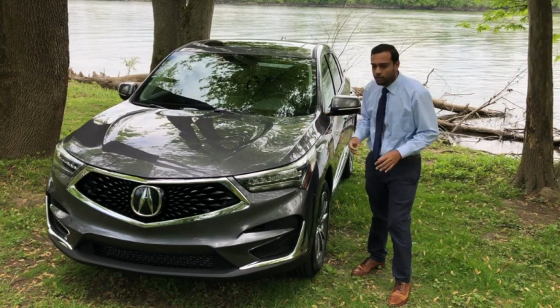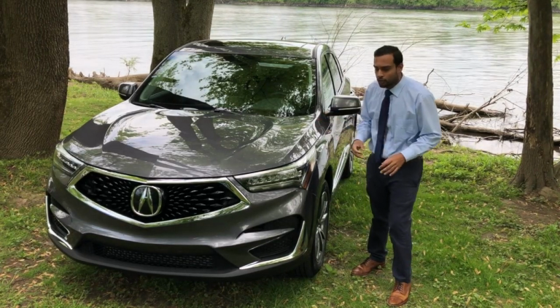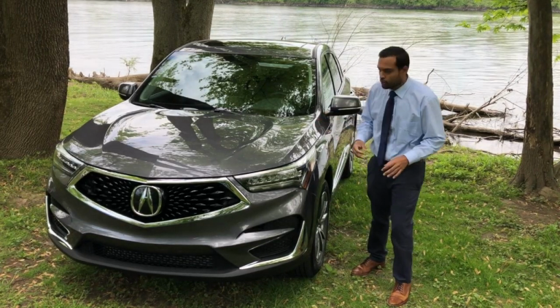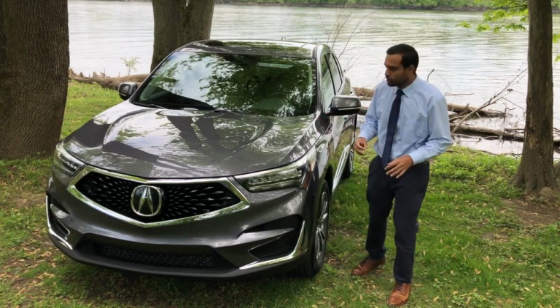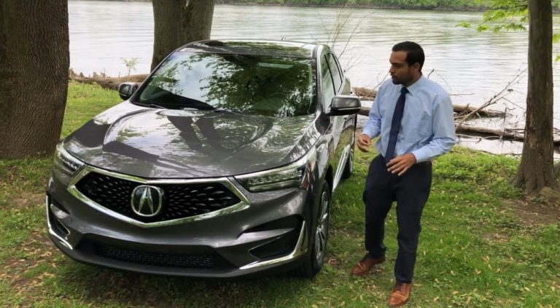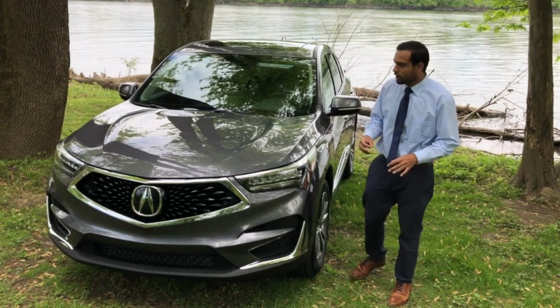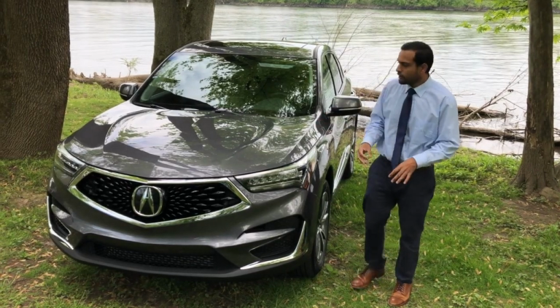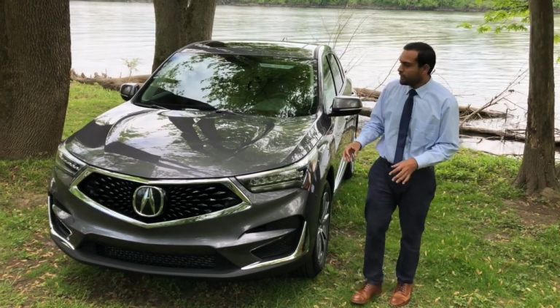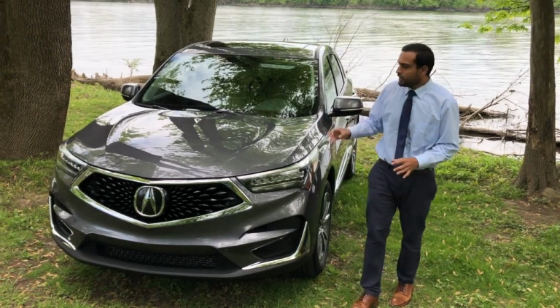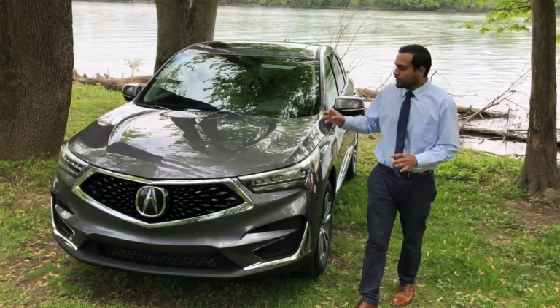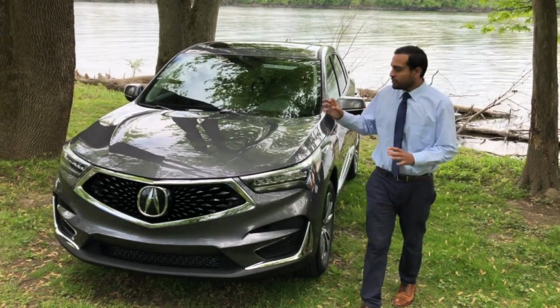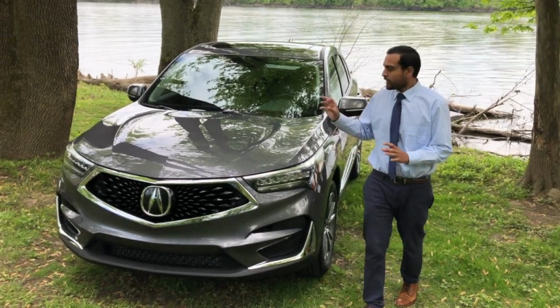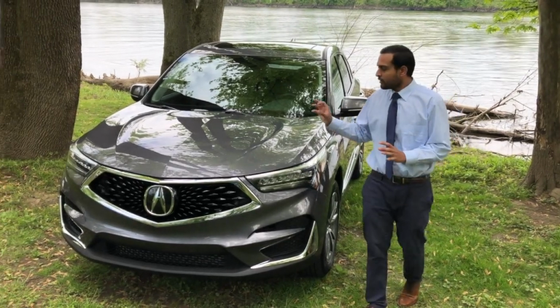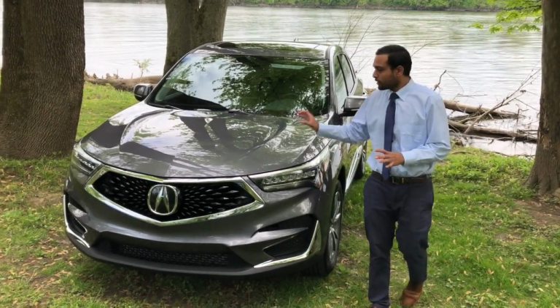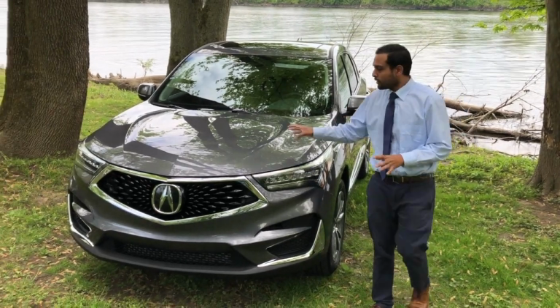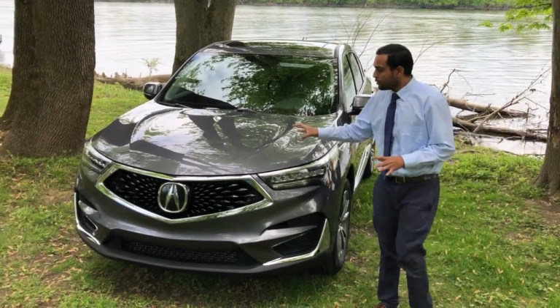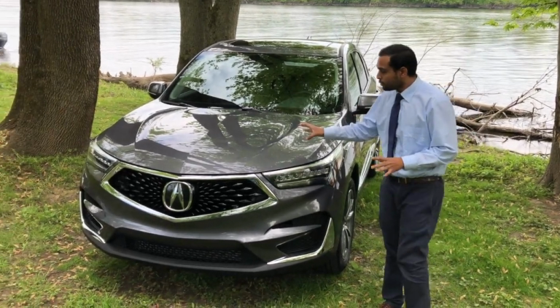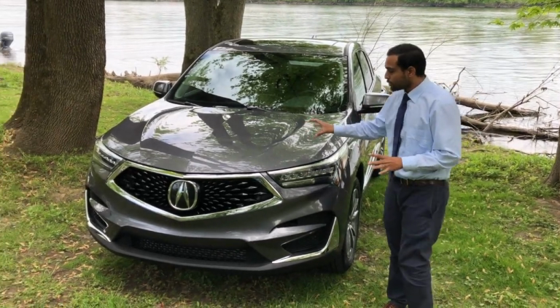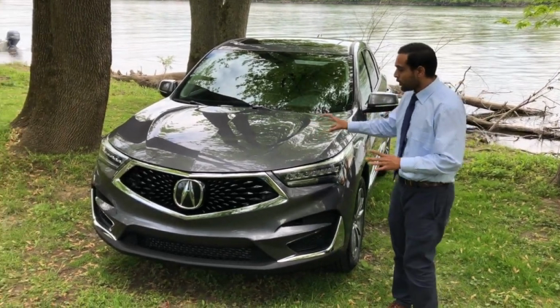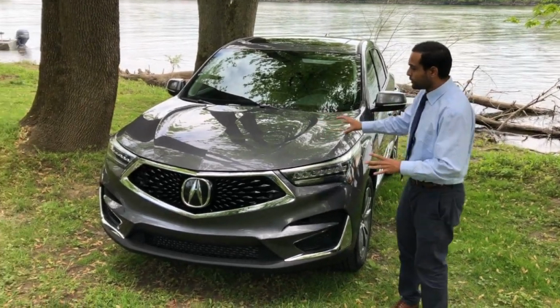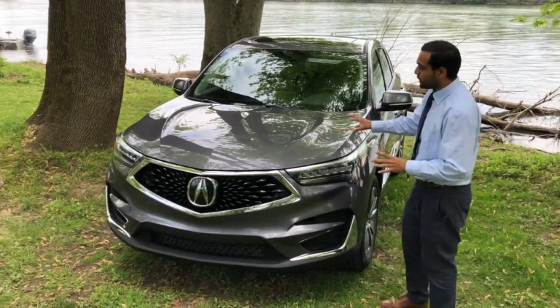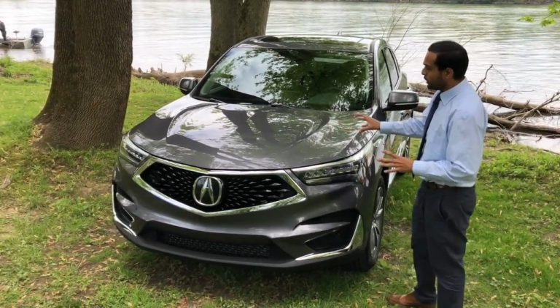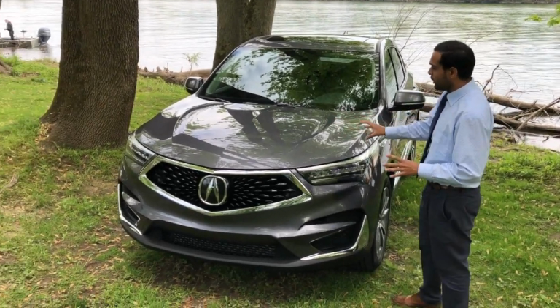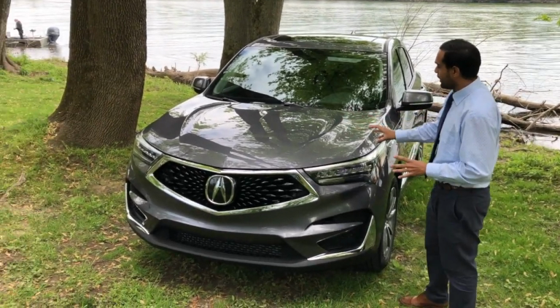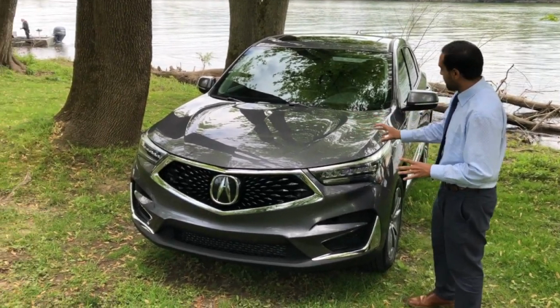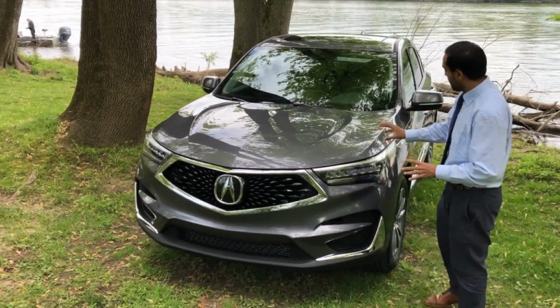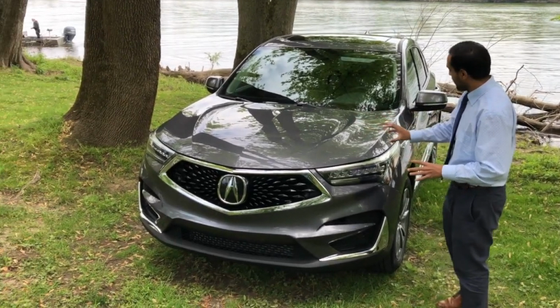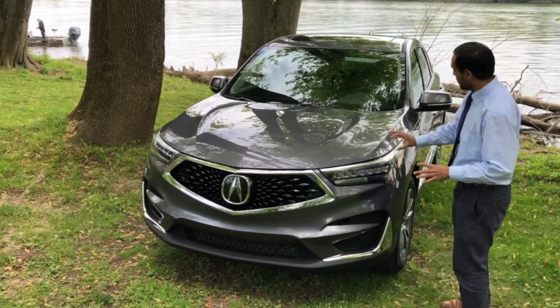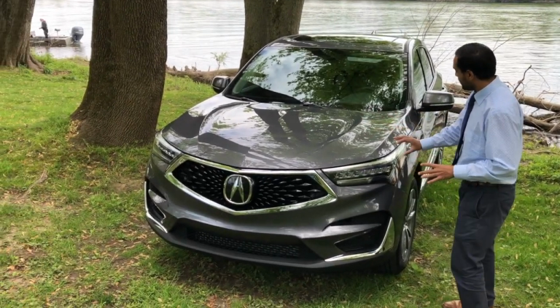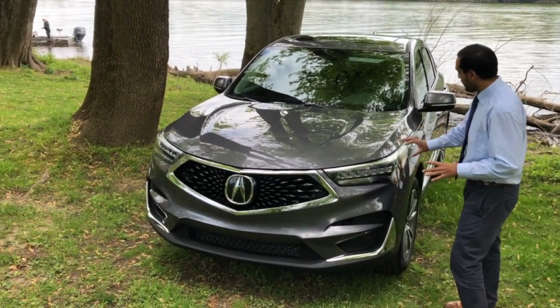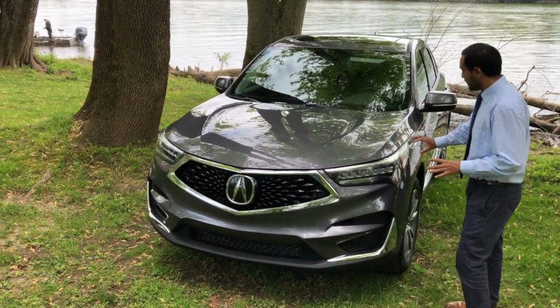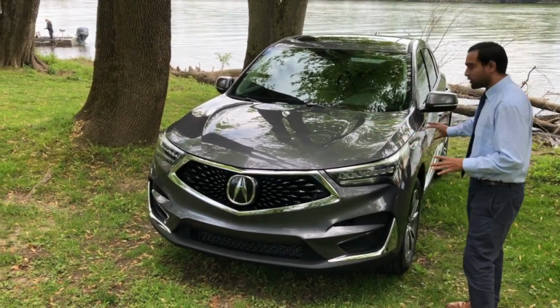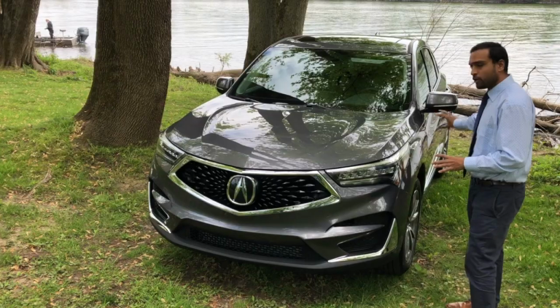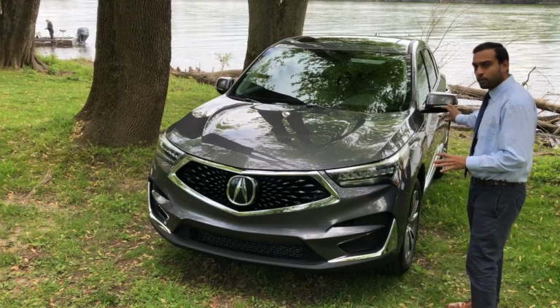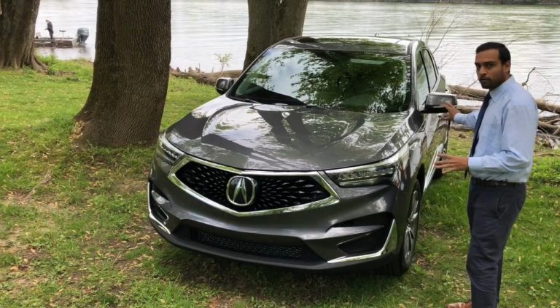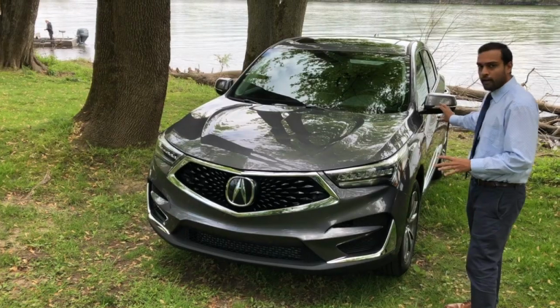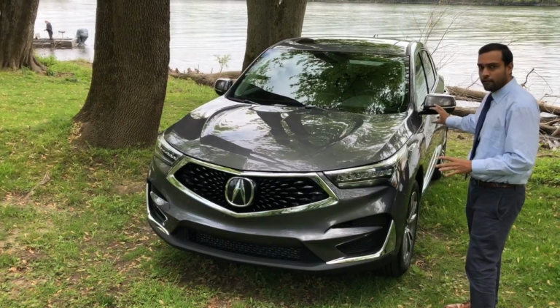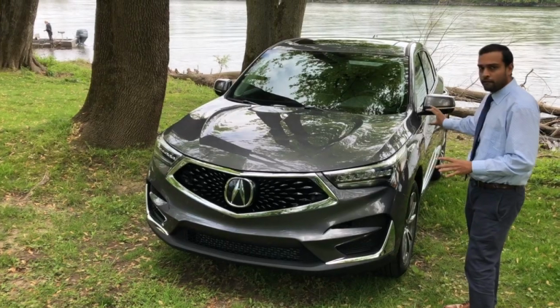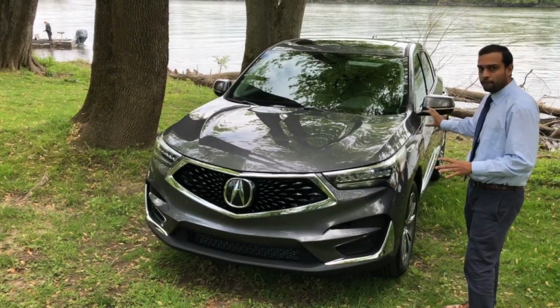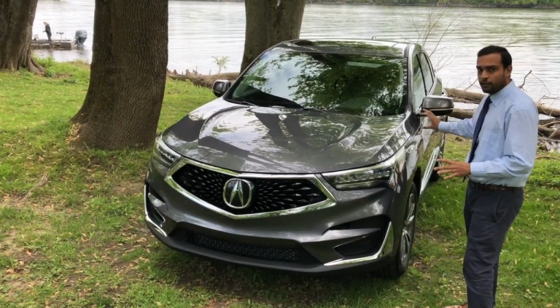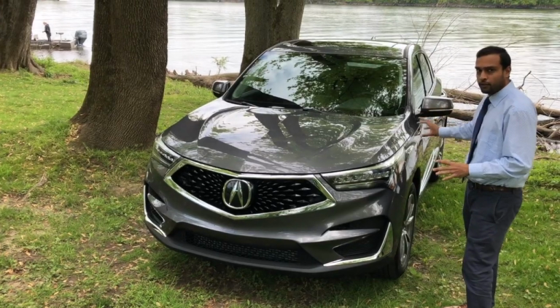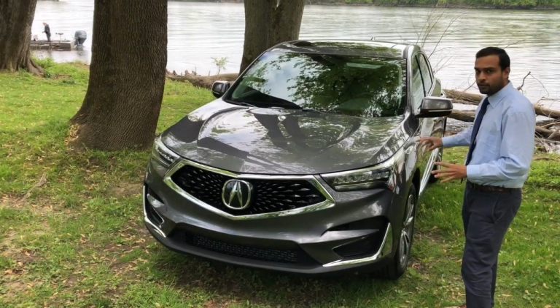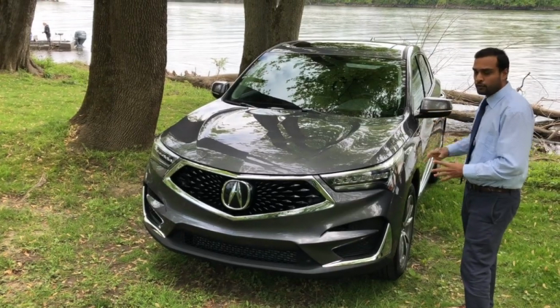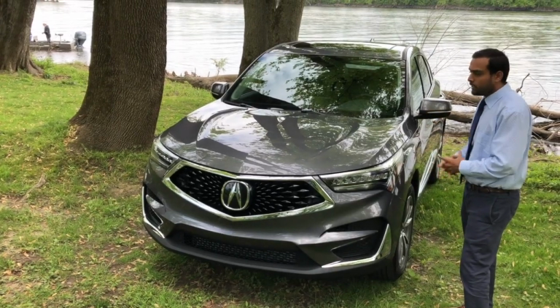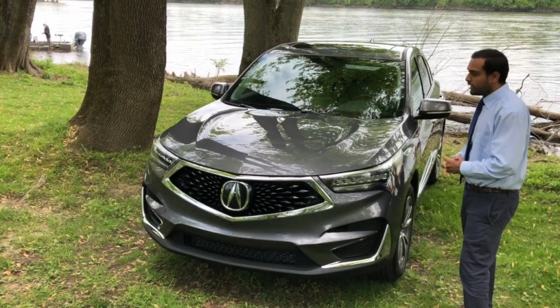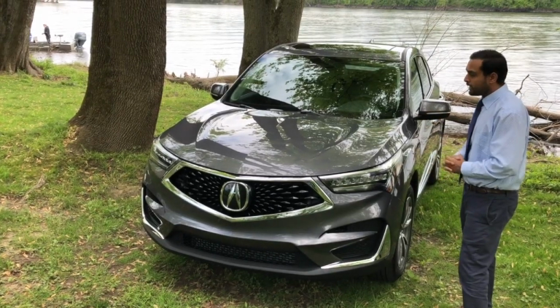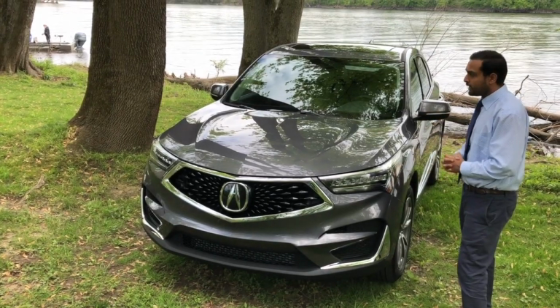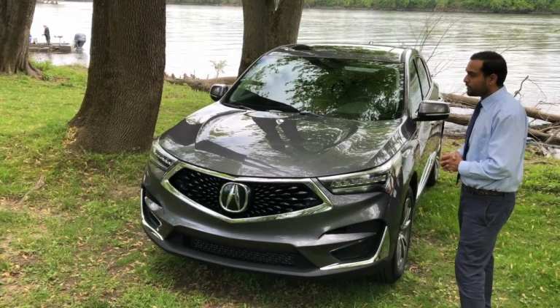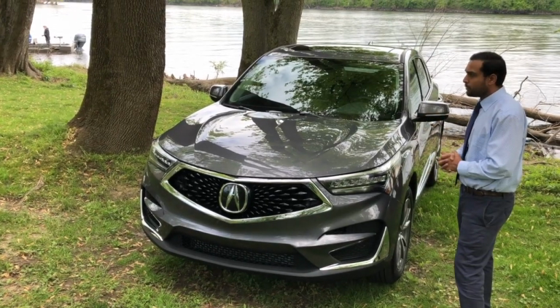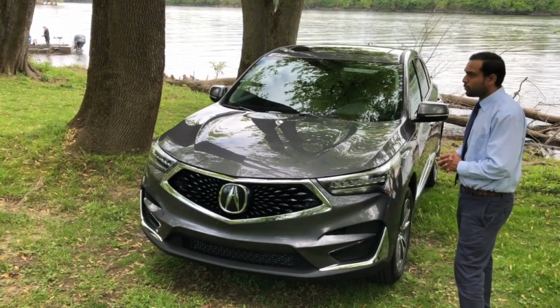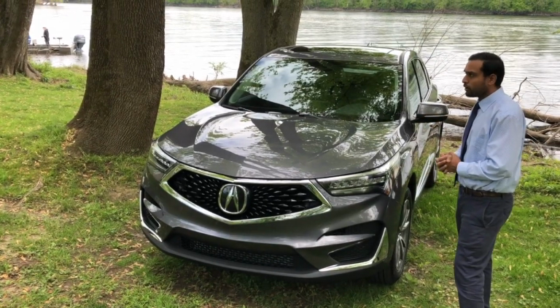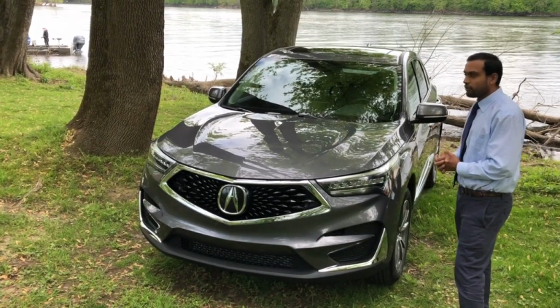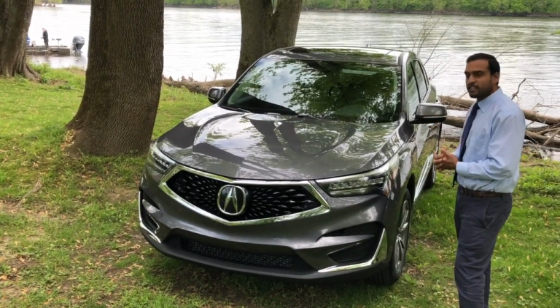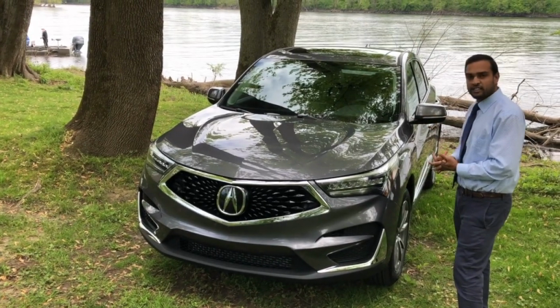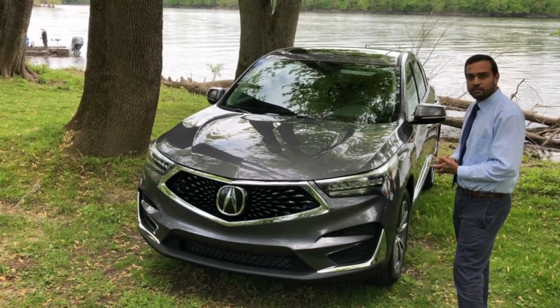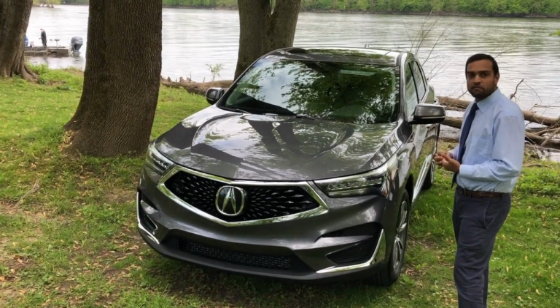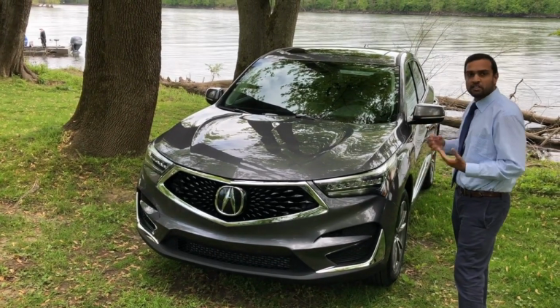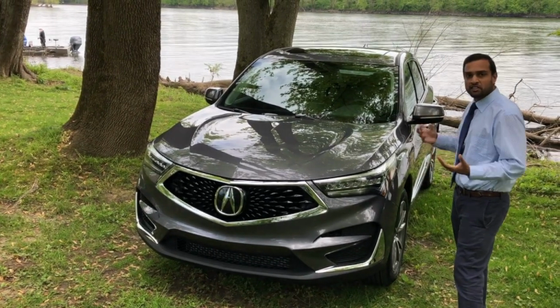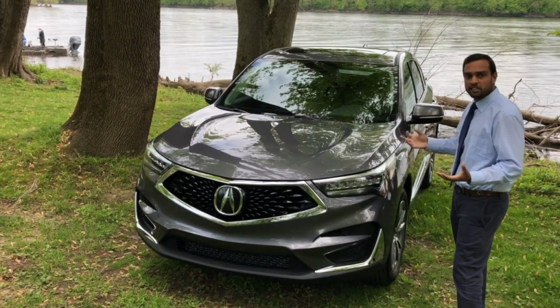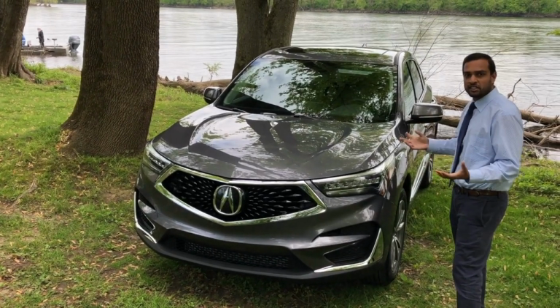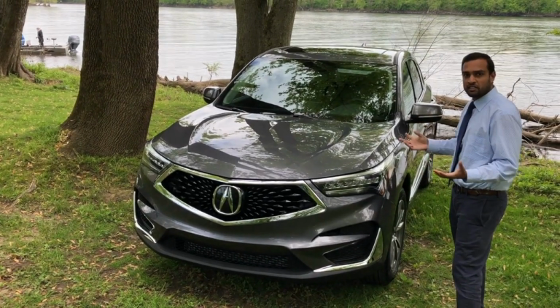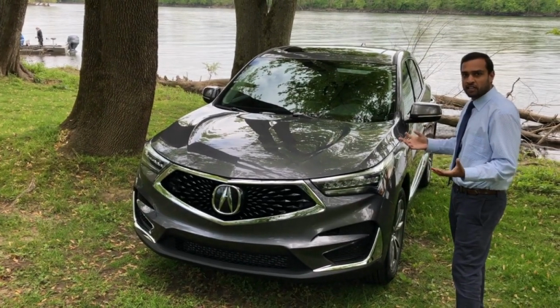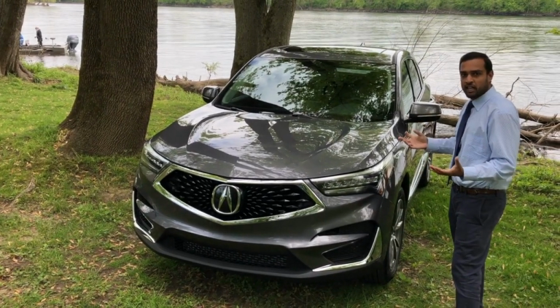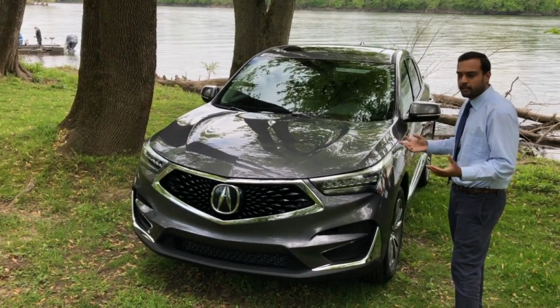So to start, check out the new sculpted hood and the body lines going around the vehicle. It gives it a more impressive, sleek design.